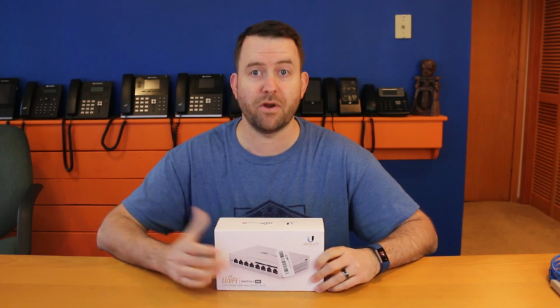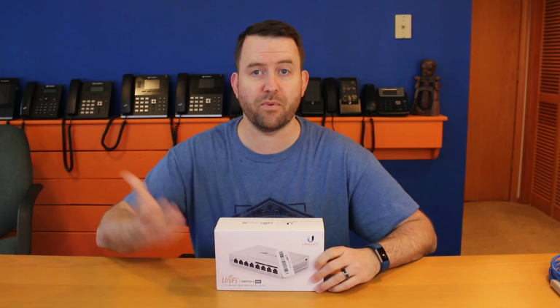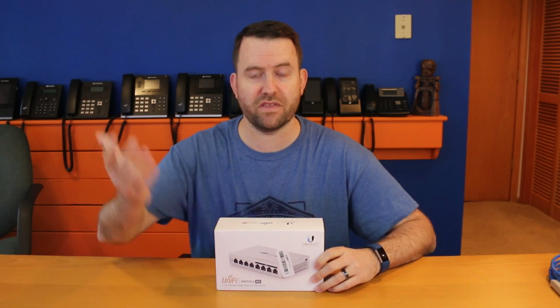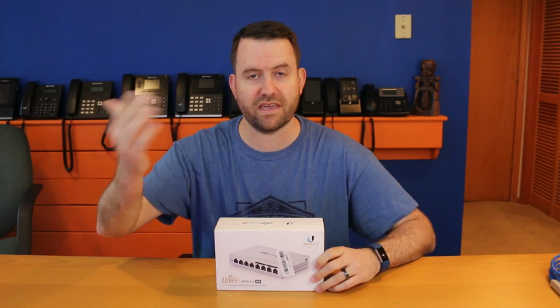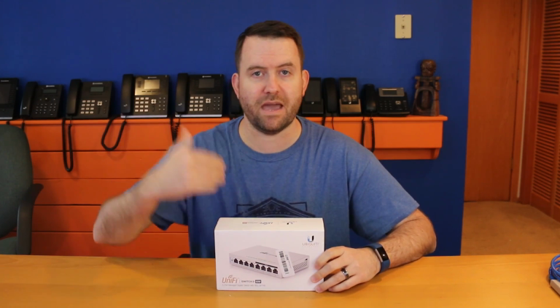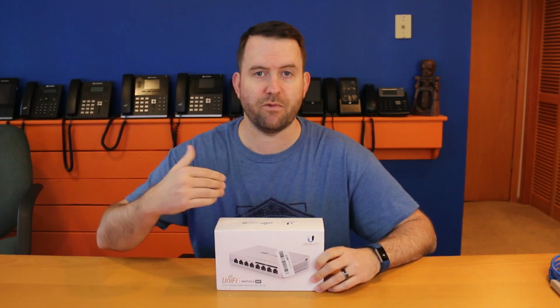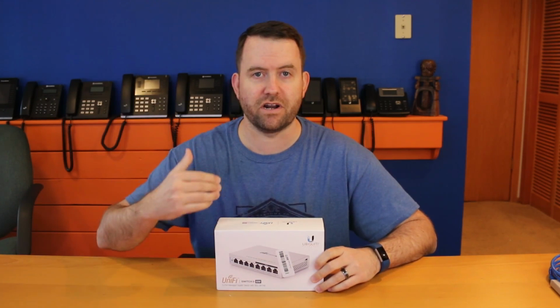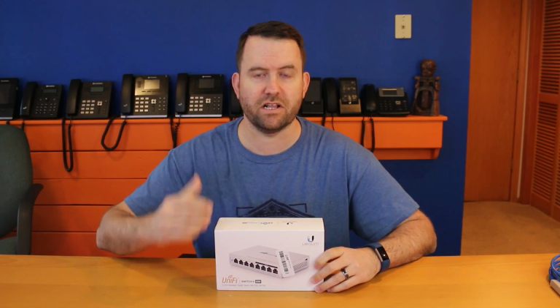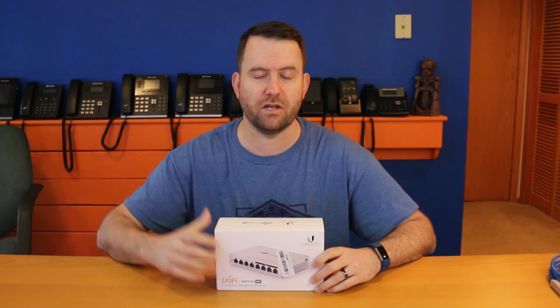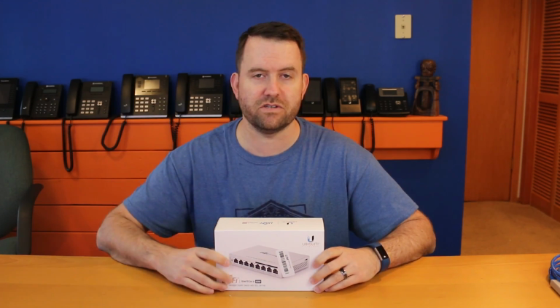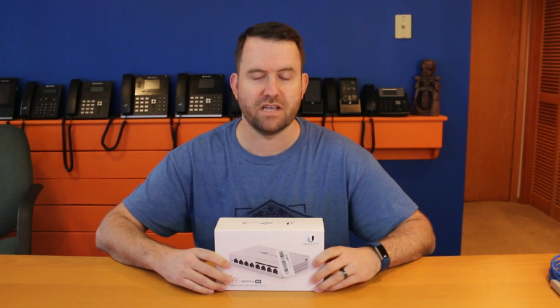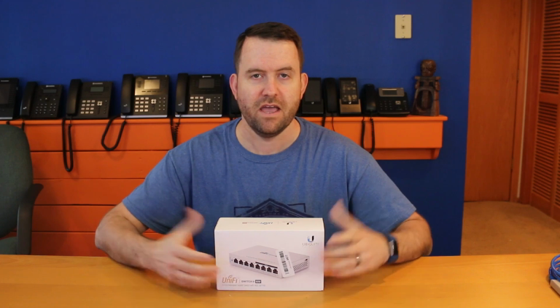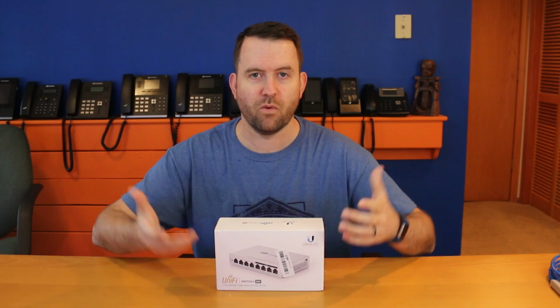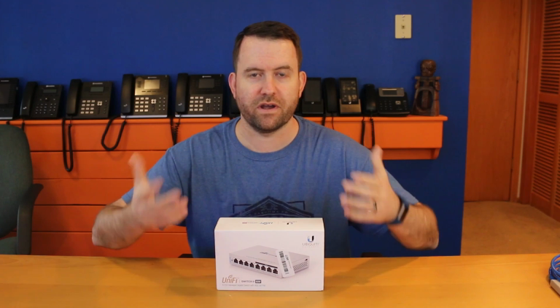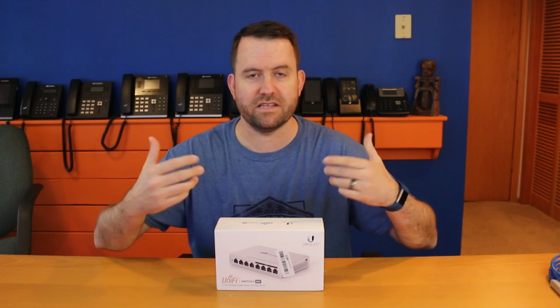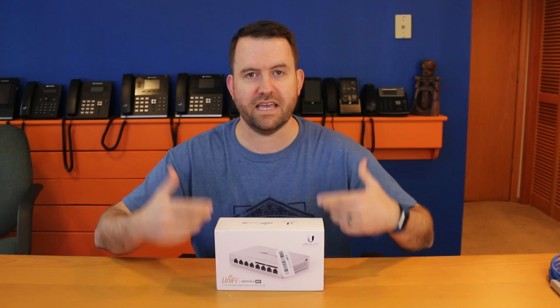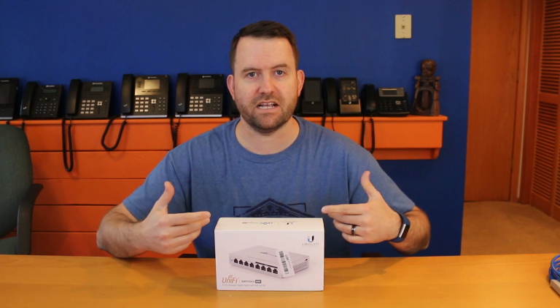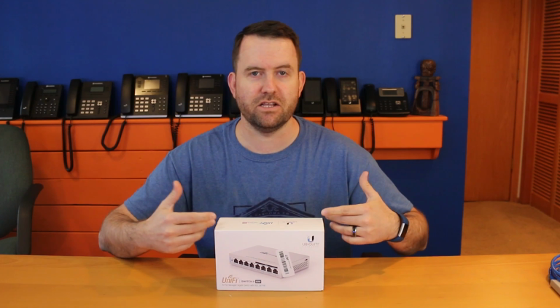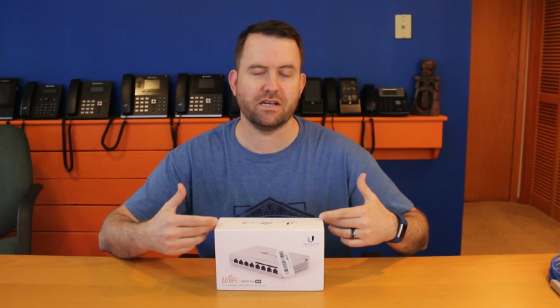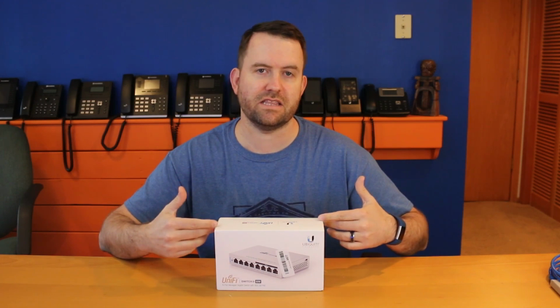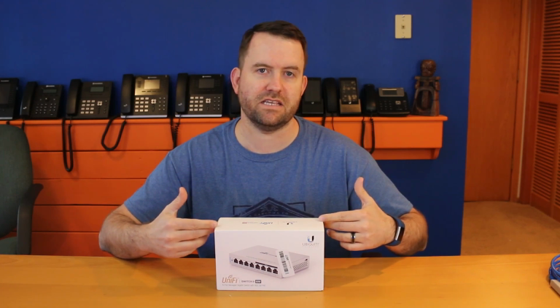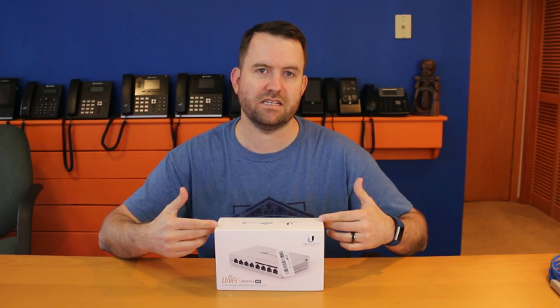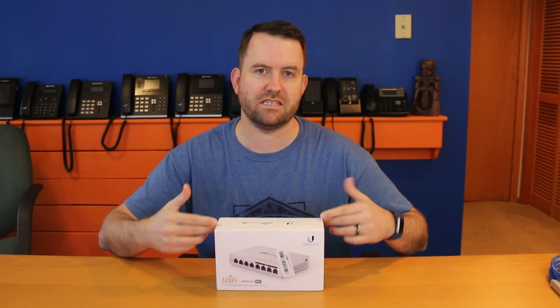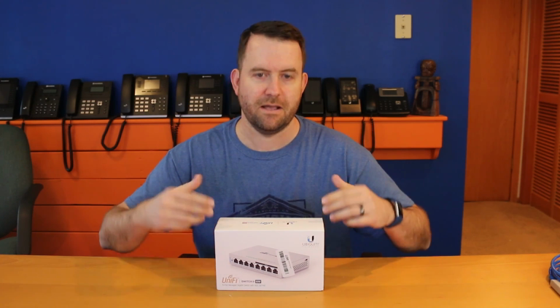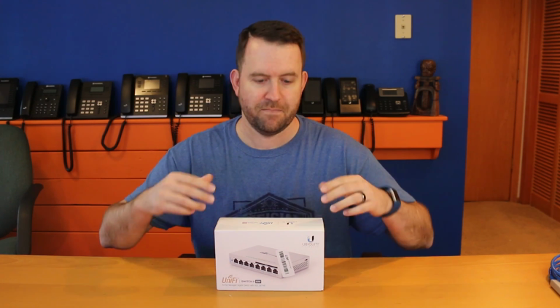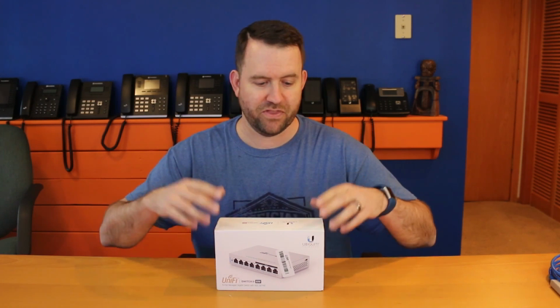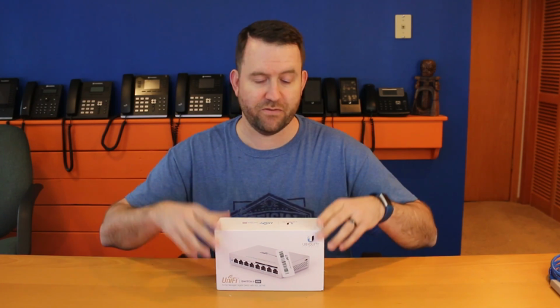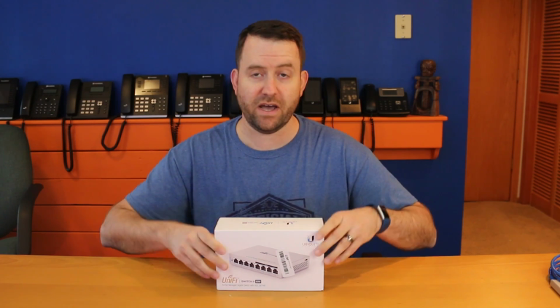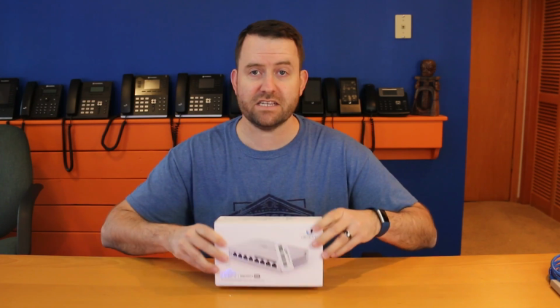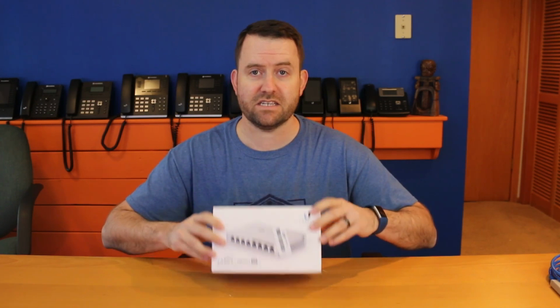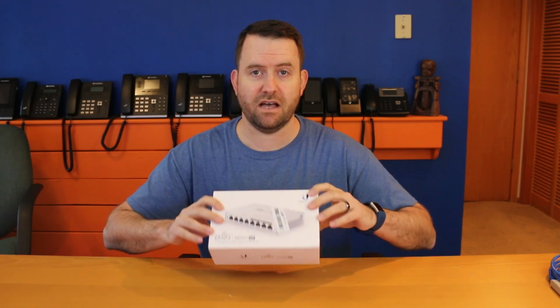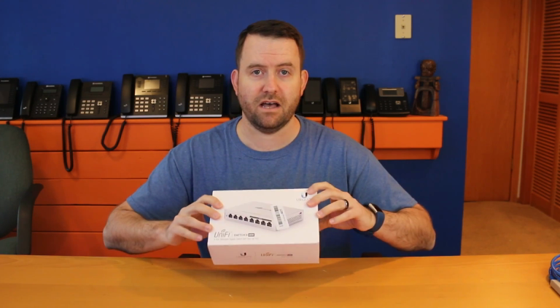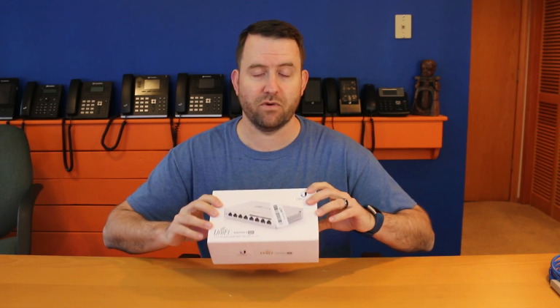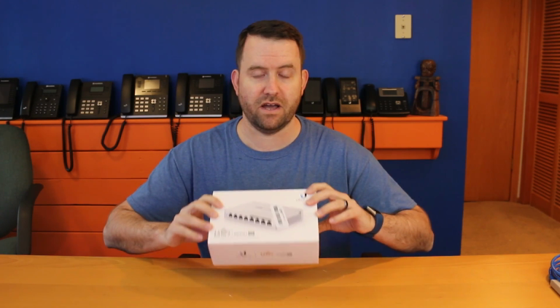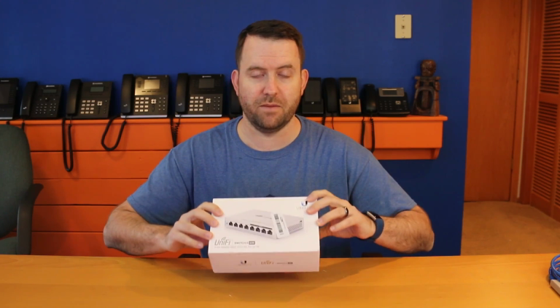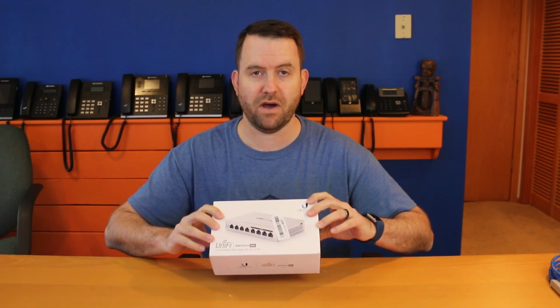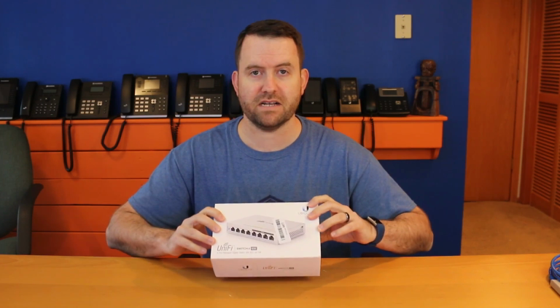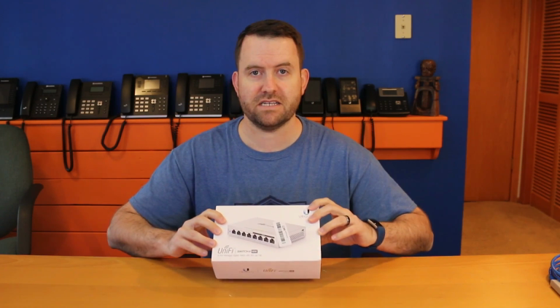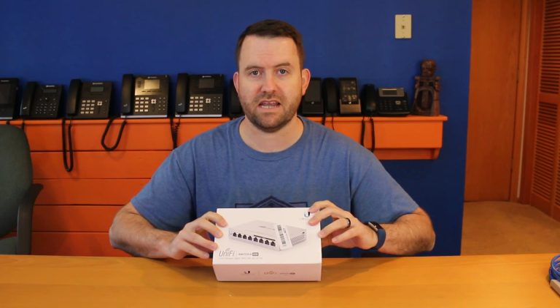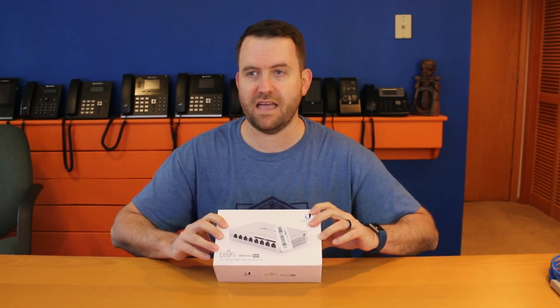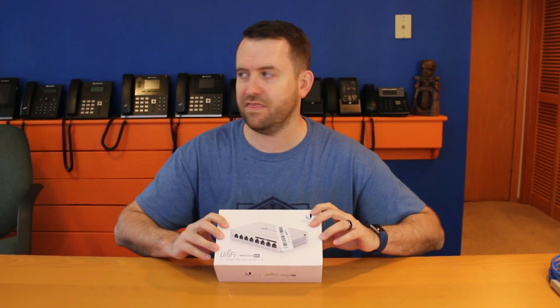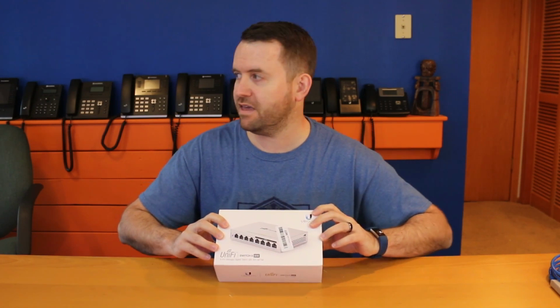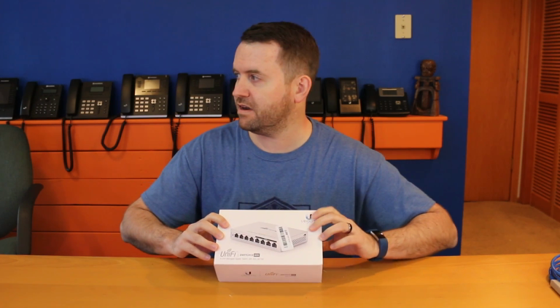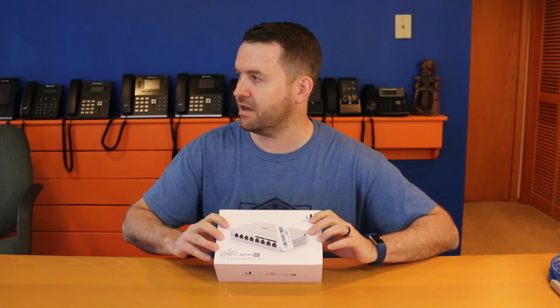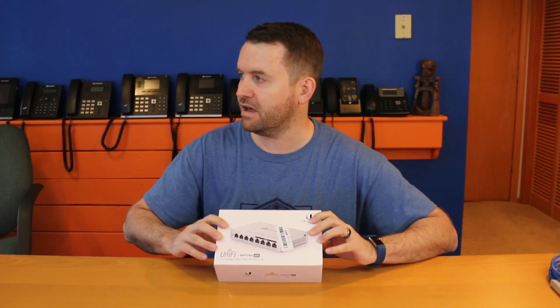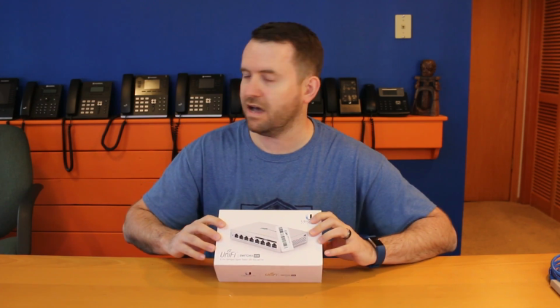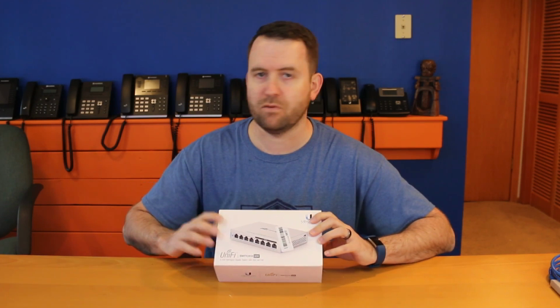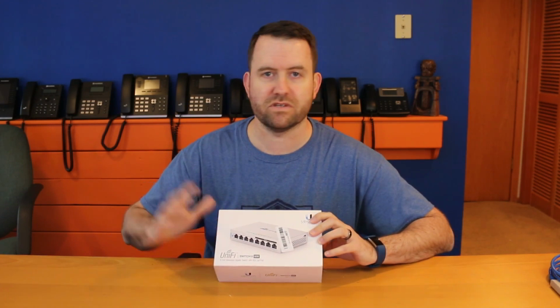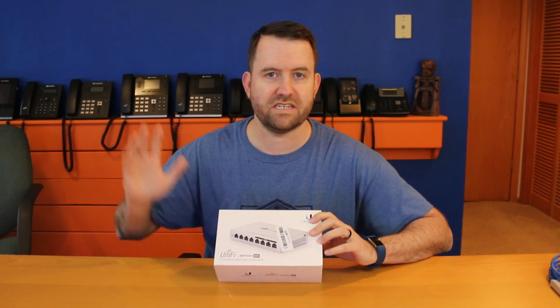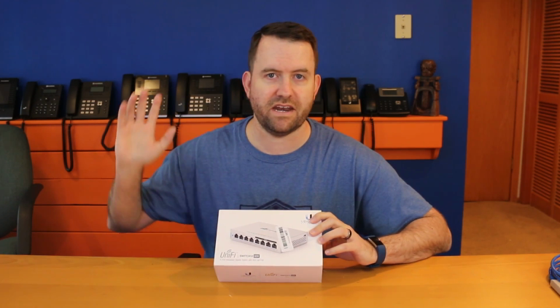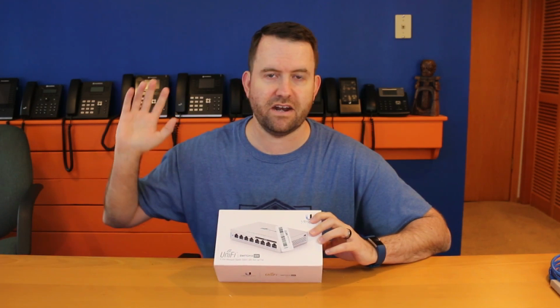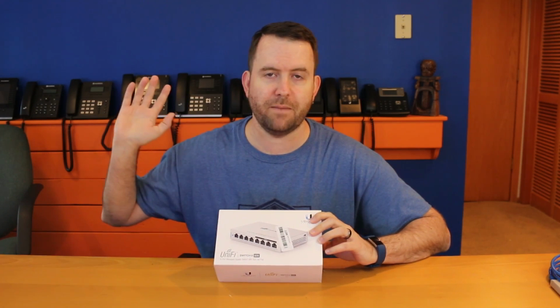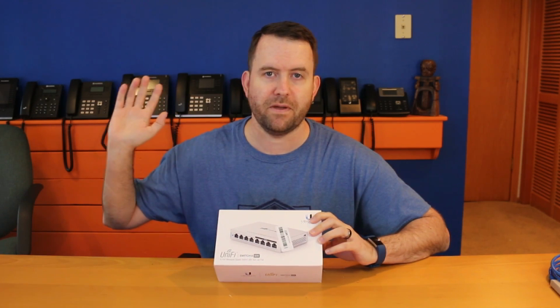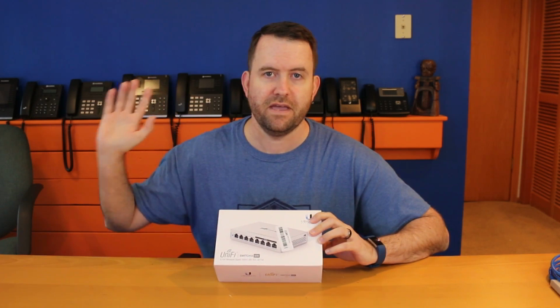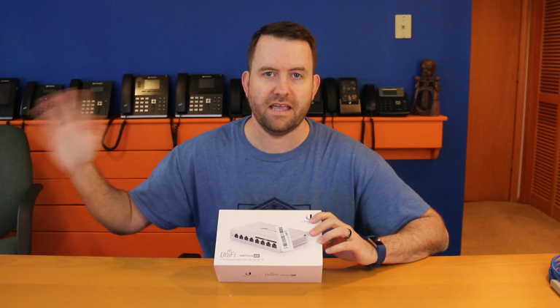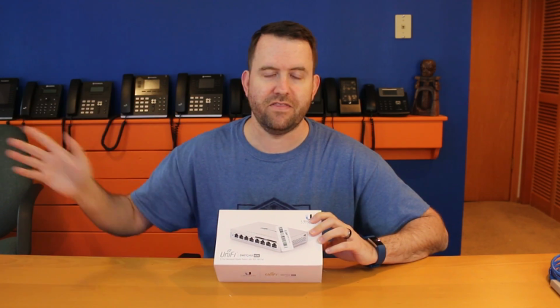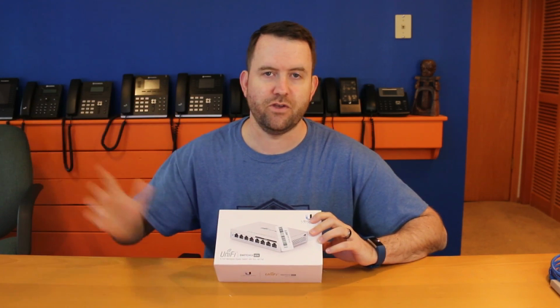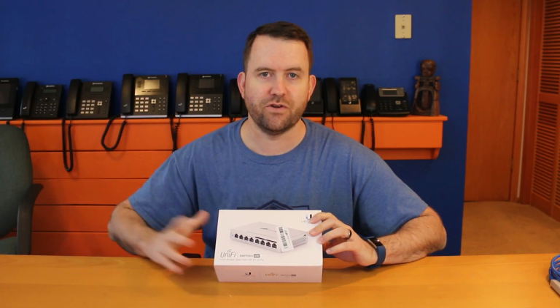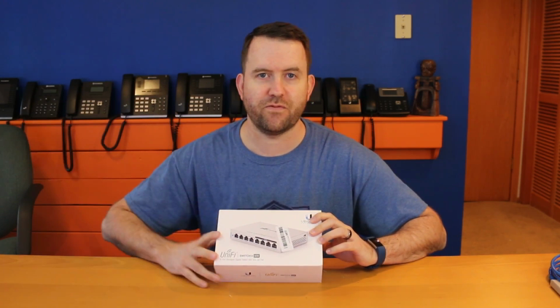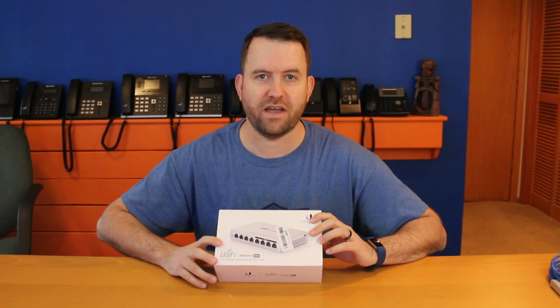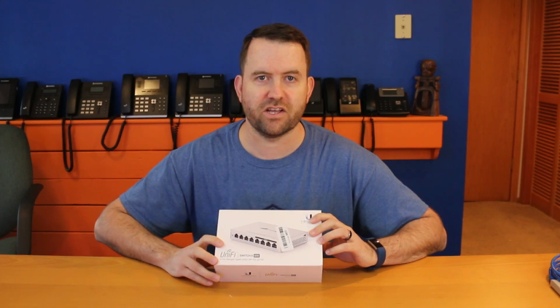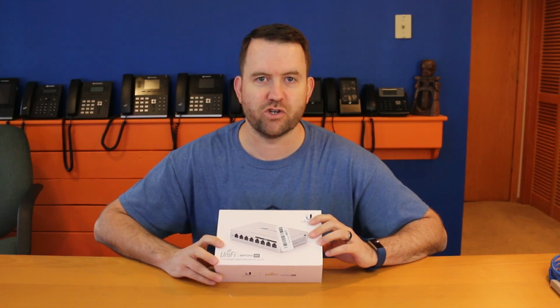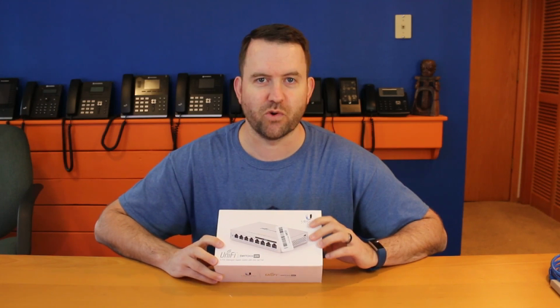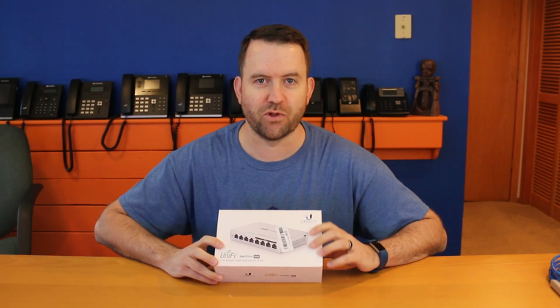I'm going to bring the camera in close. We're going to take a look at this device, unbox it, and then I will set it up in the UniFi controller.